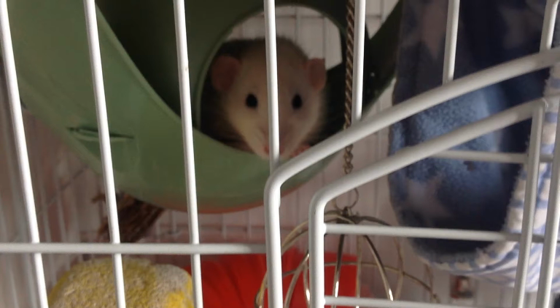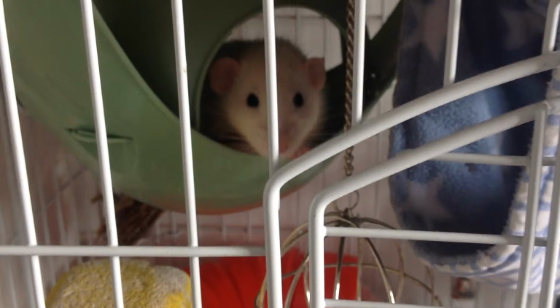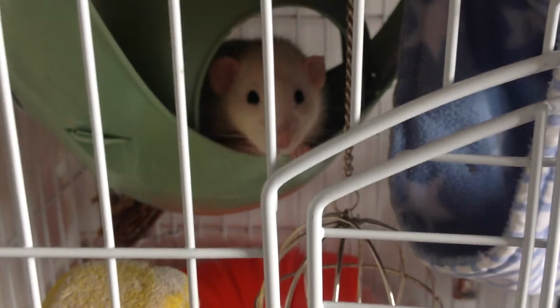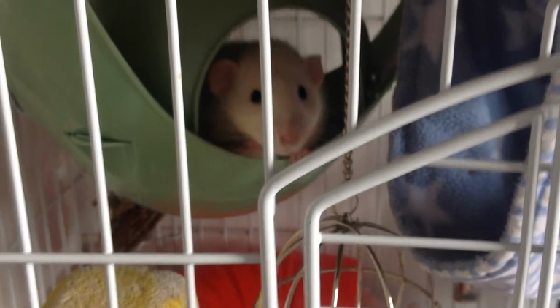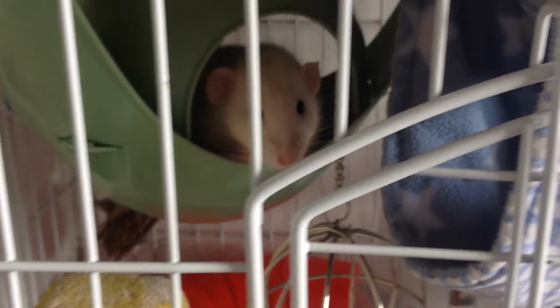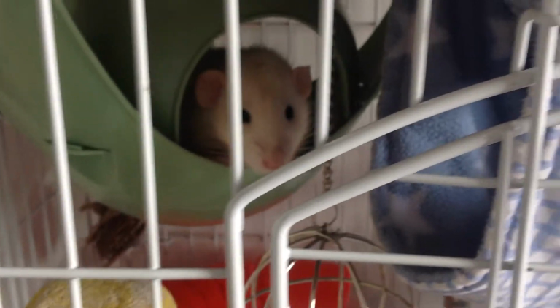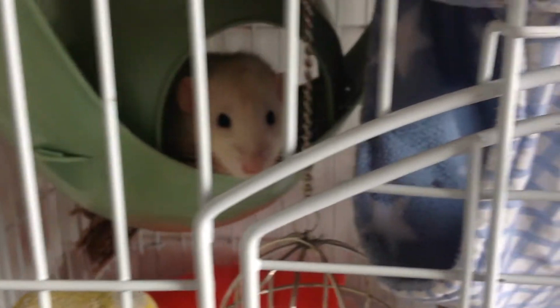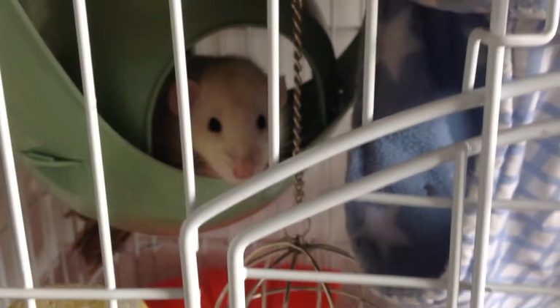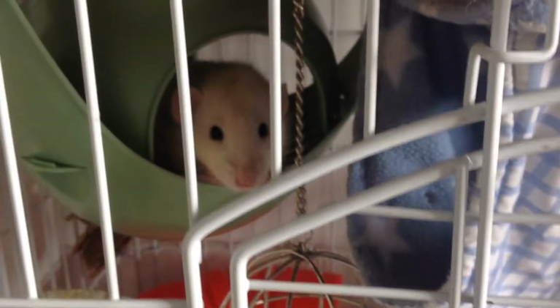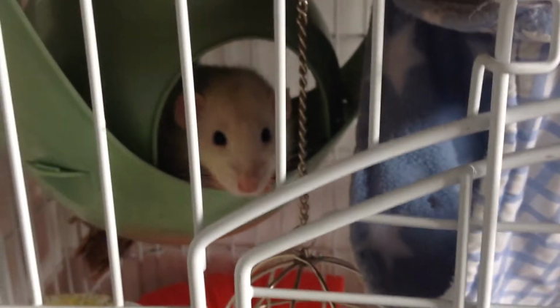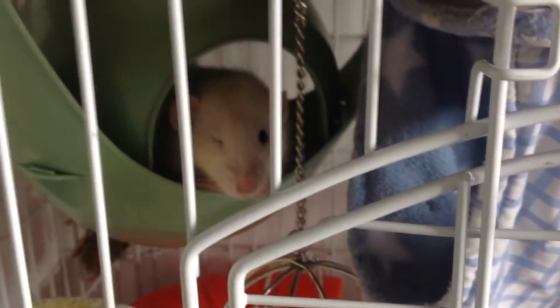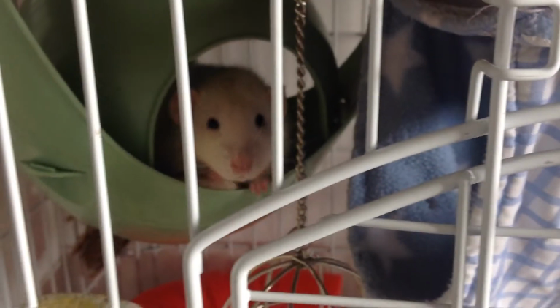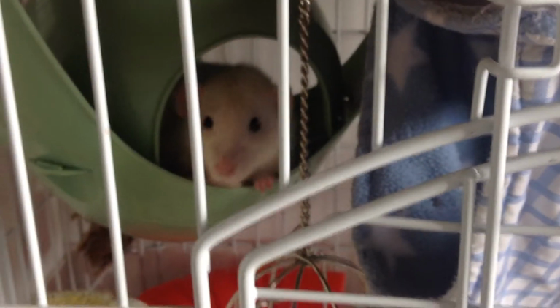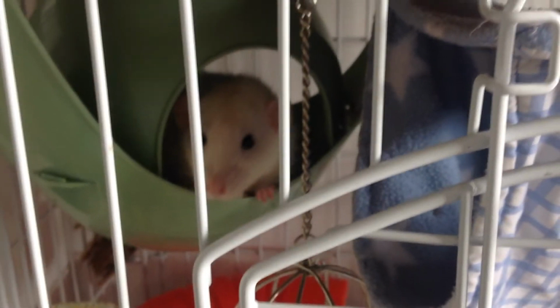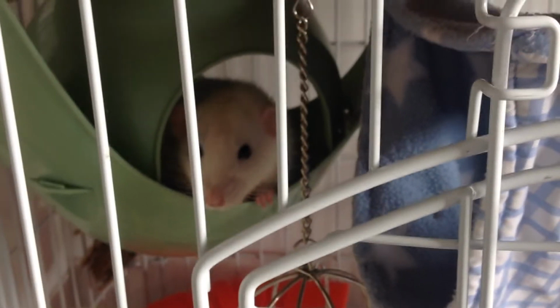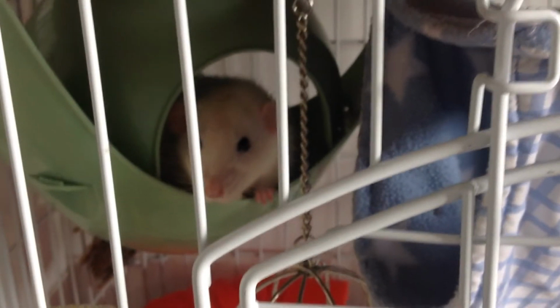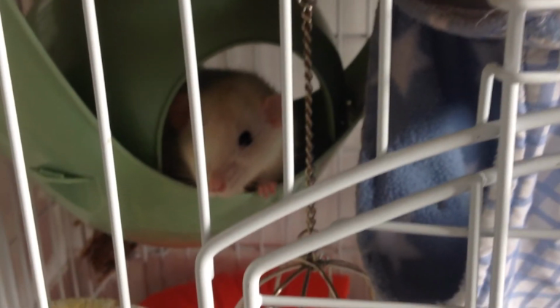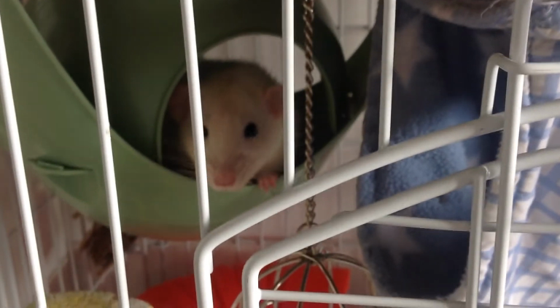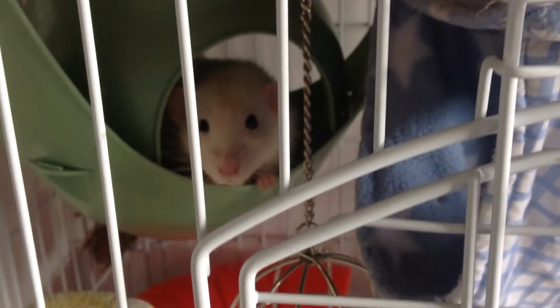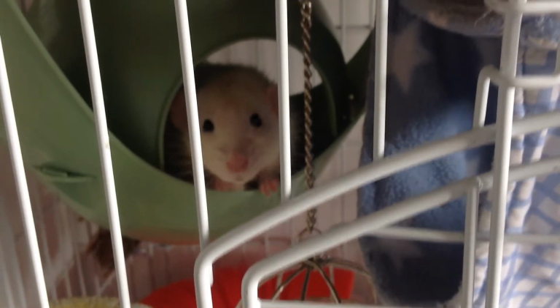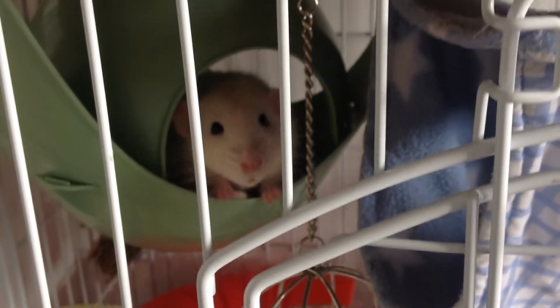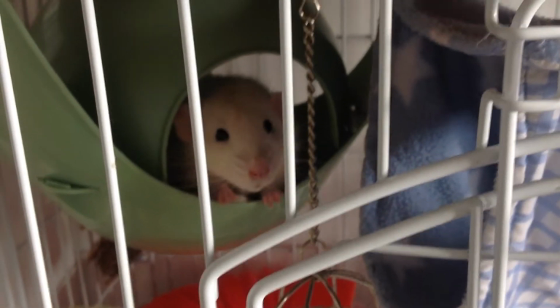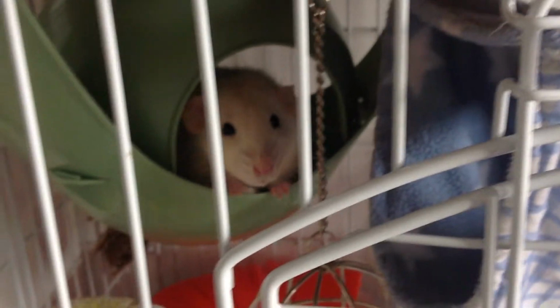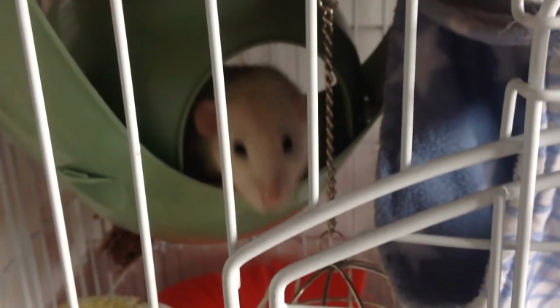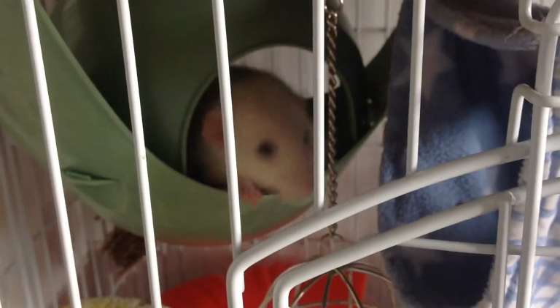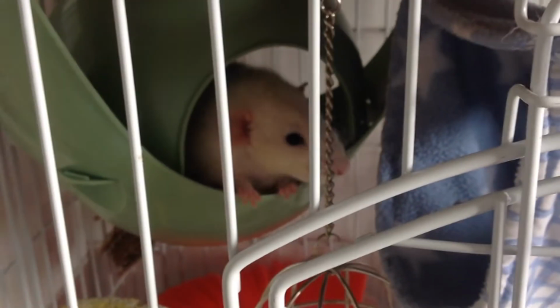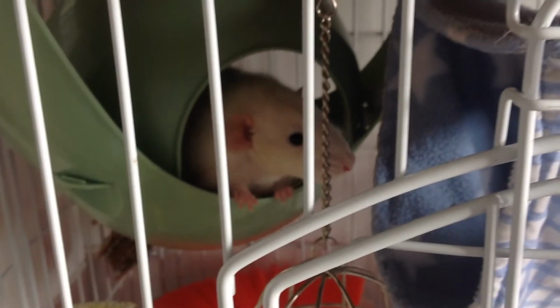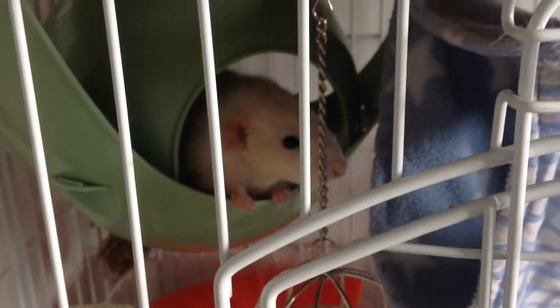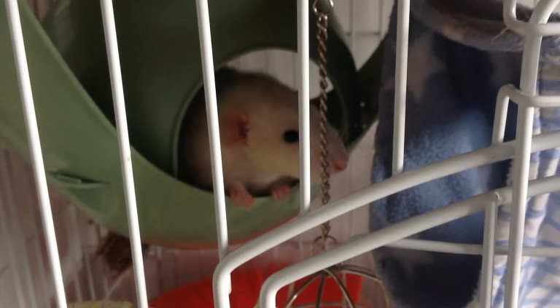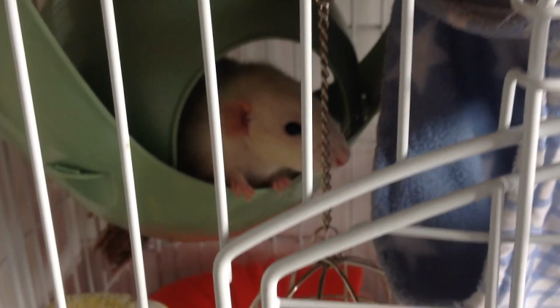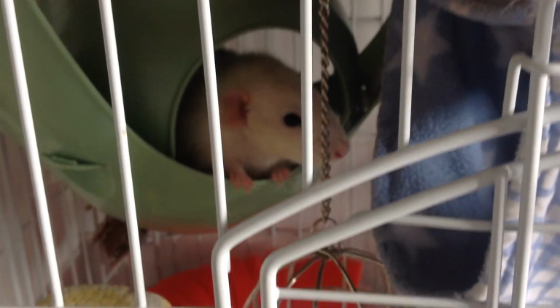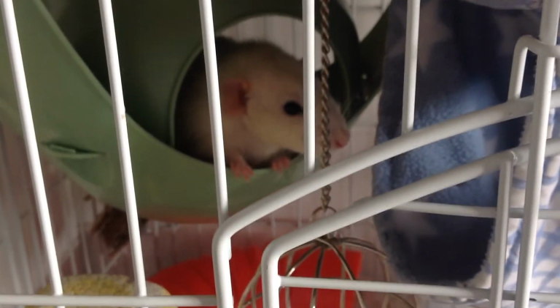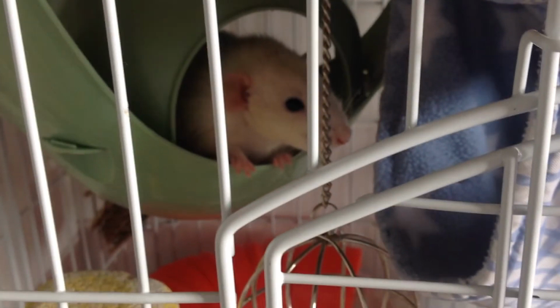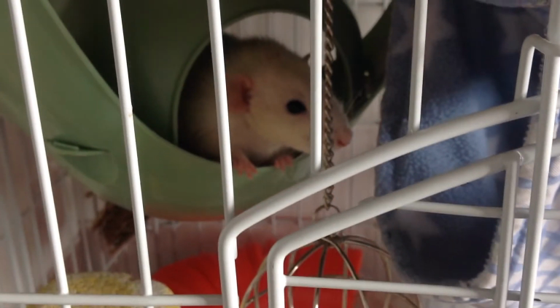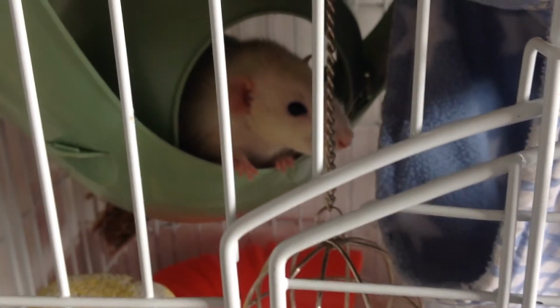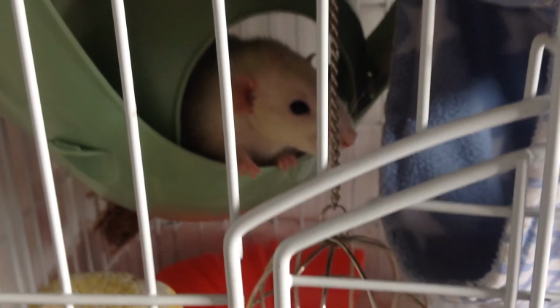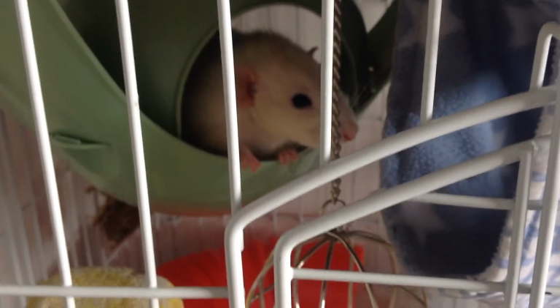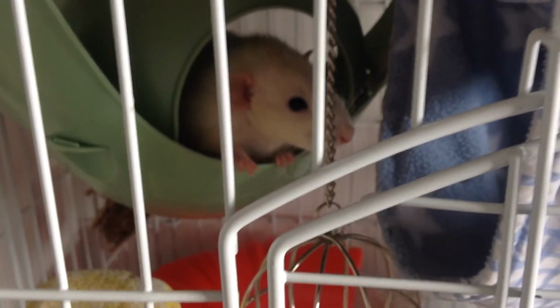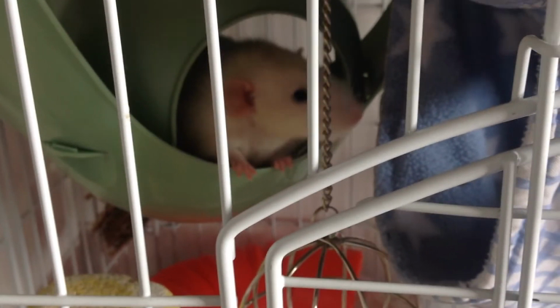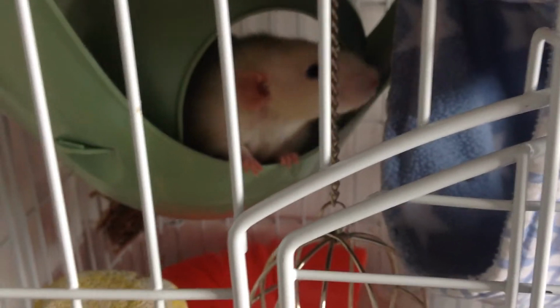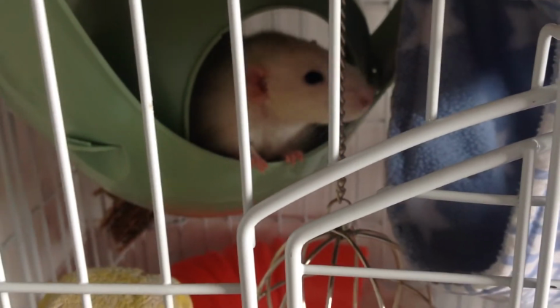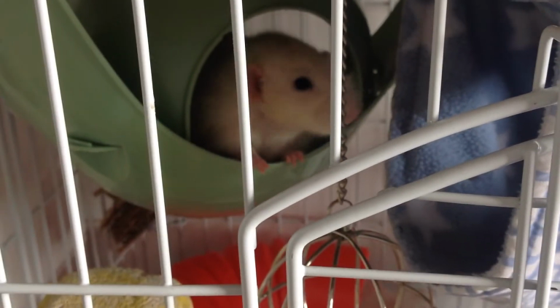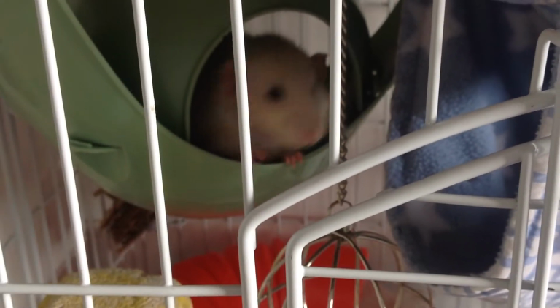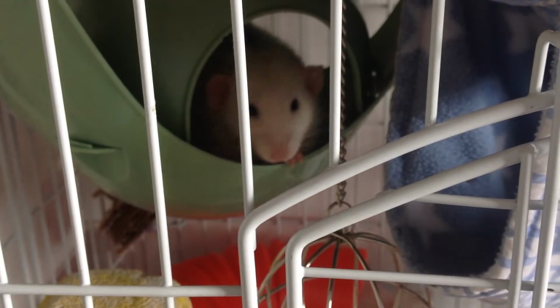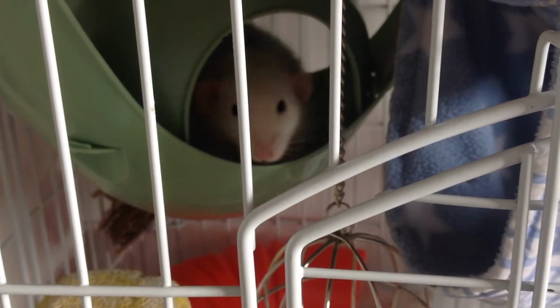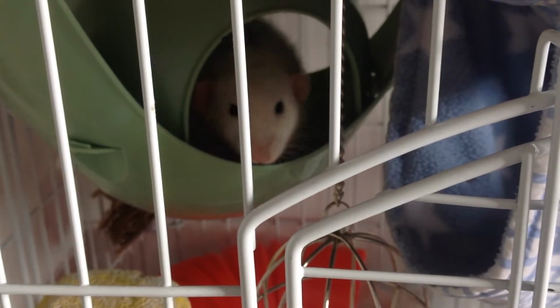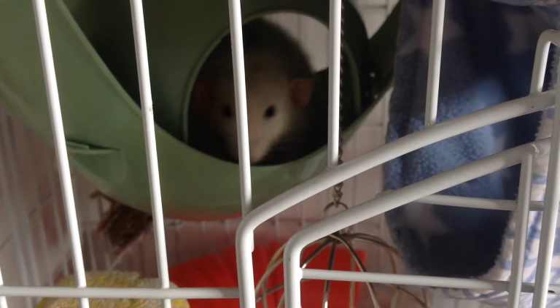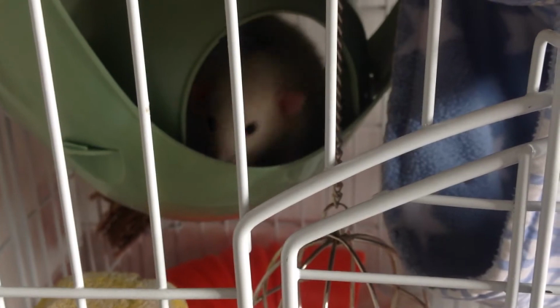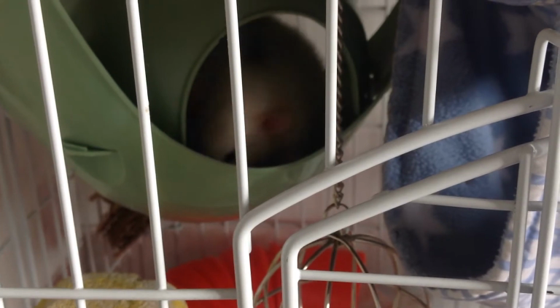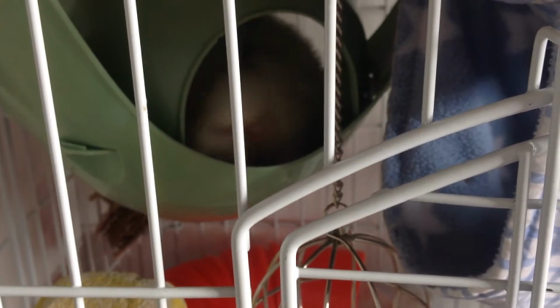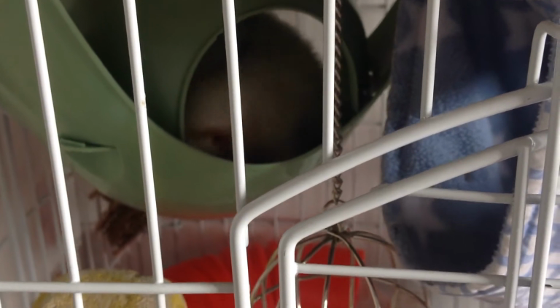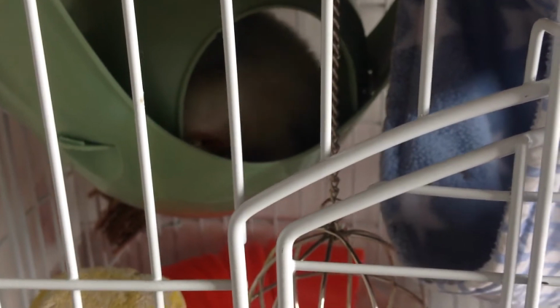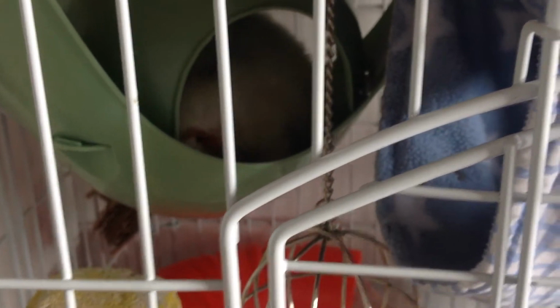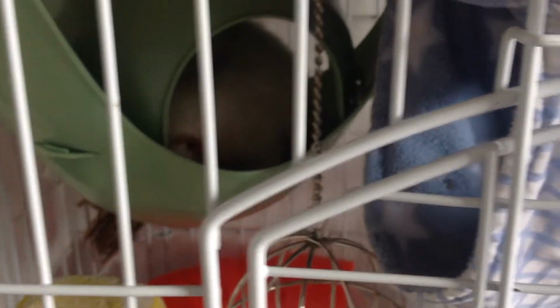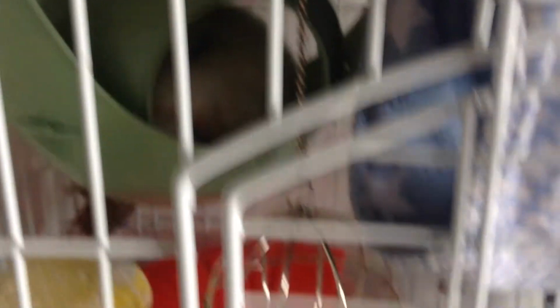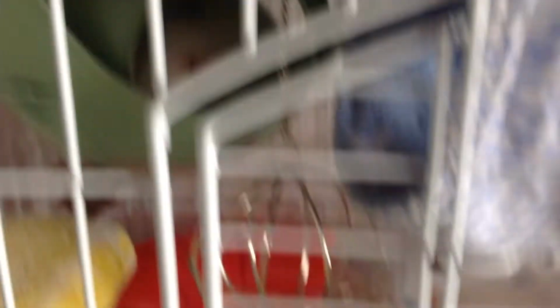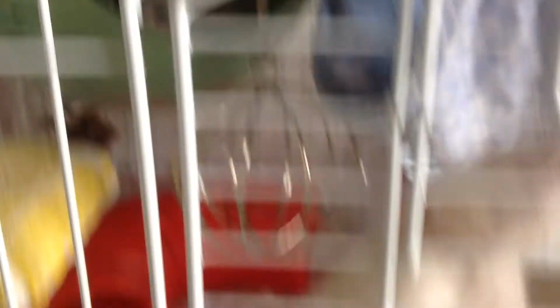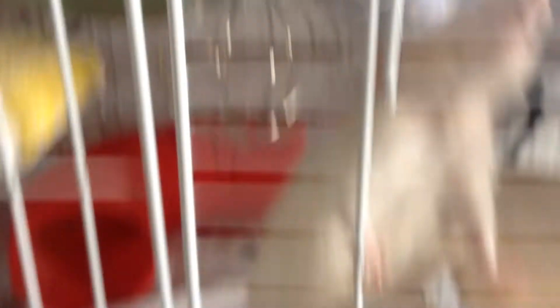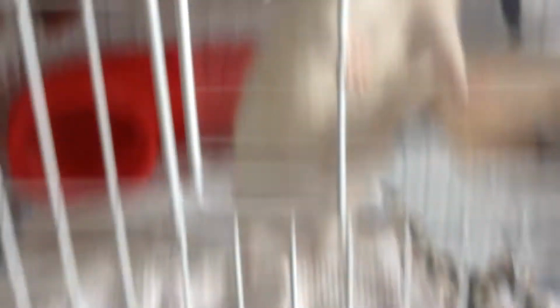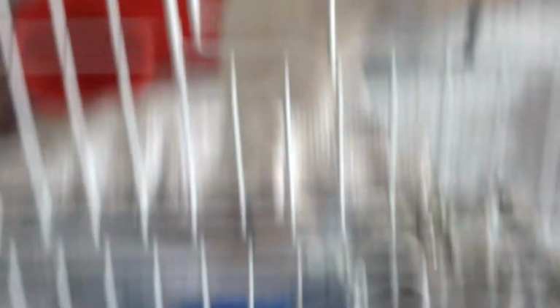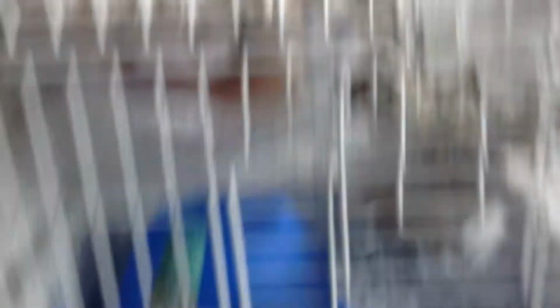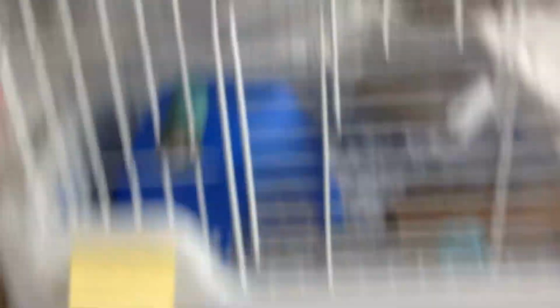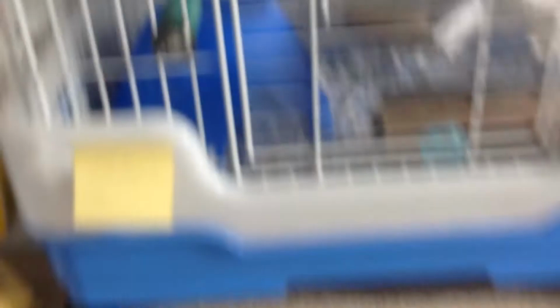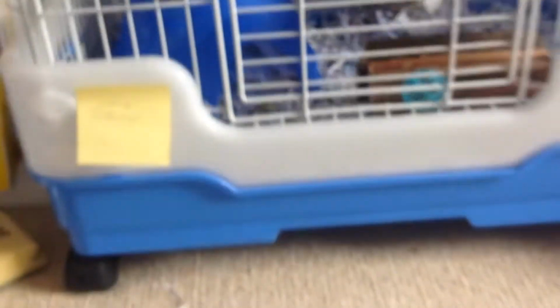Hello everyone, so today I thought I'd do some loo roll rat toy ideas. Let's get on with the video.